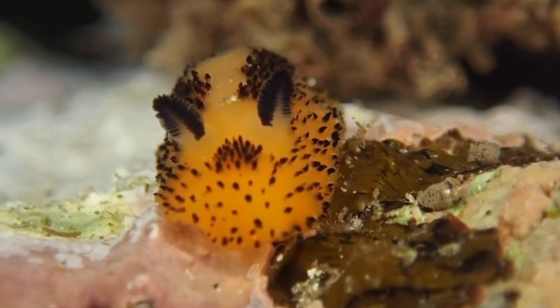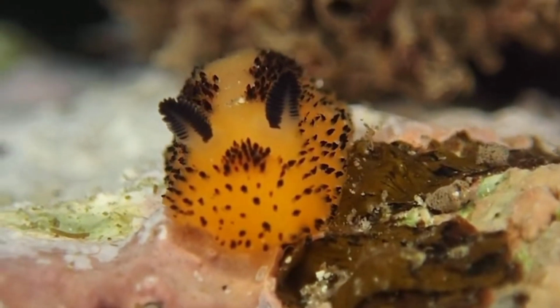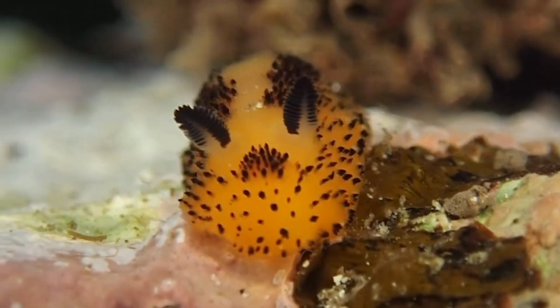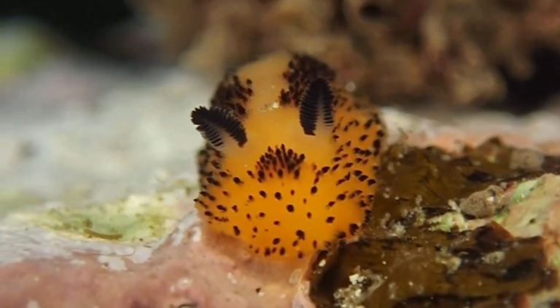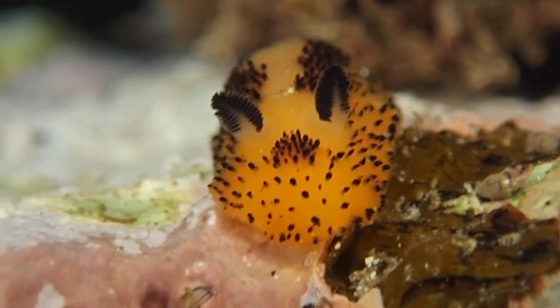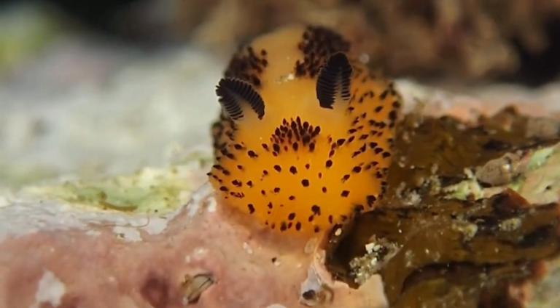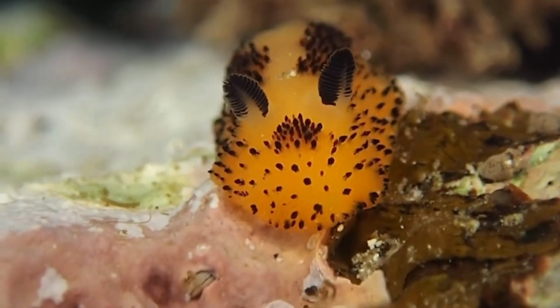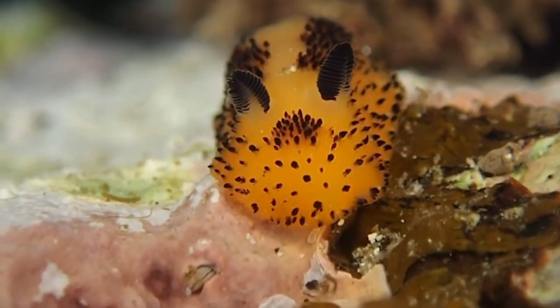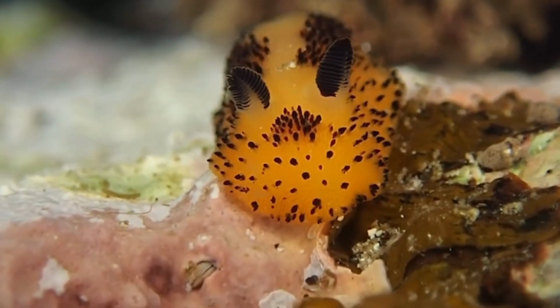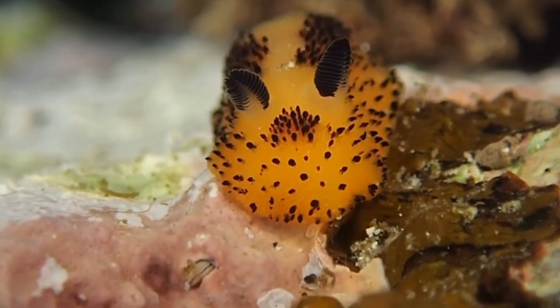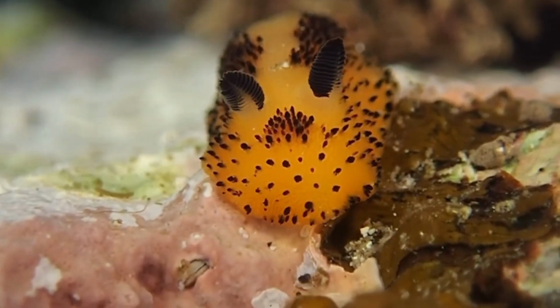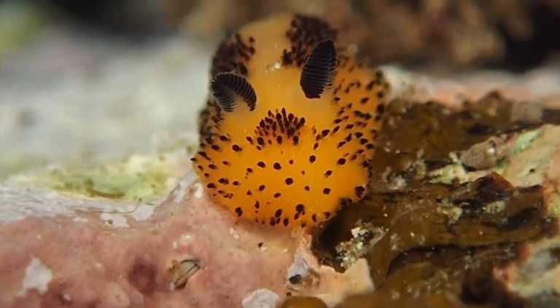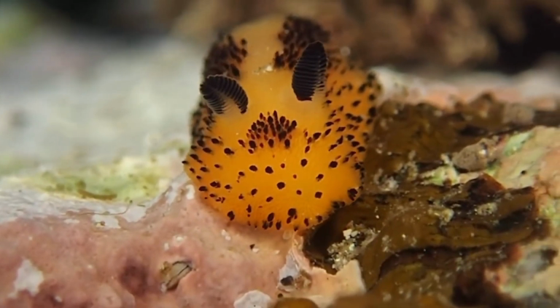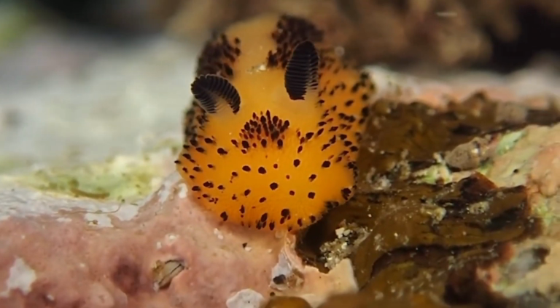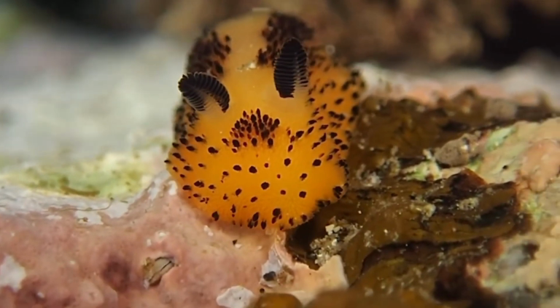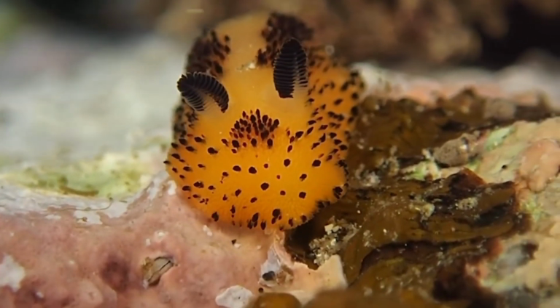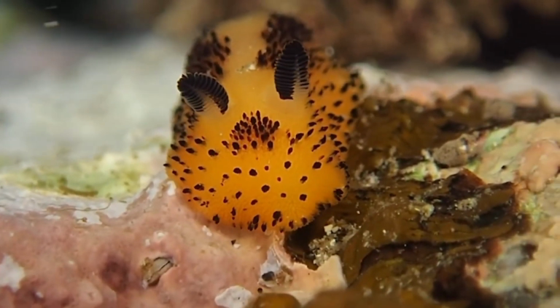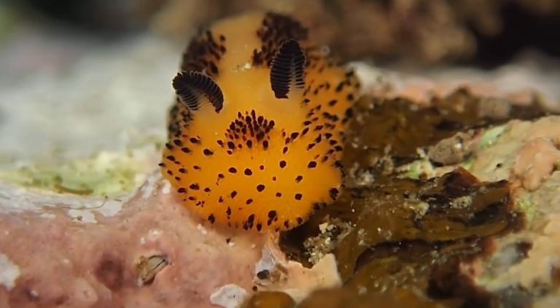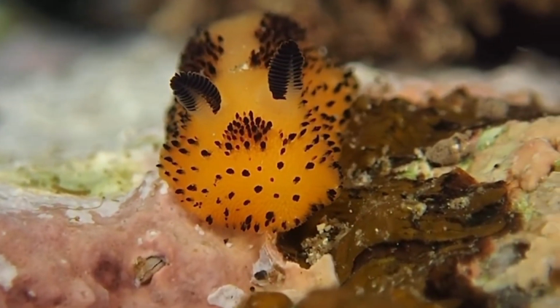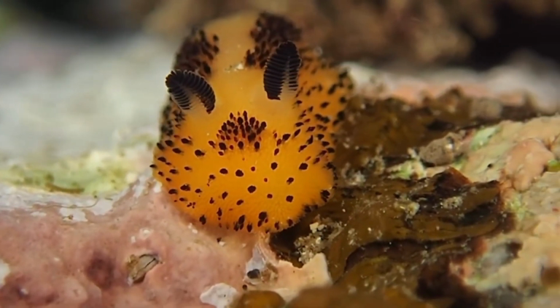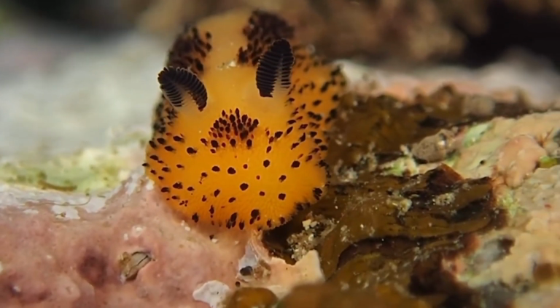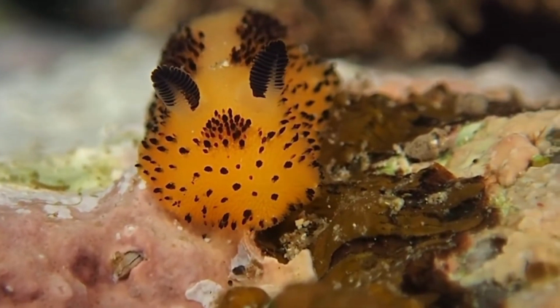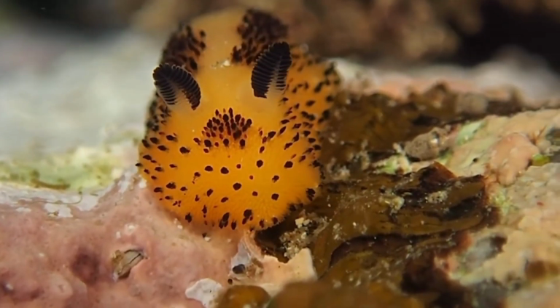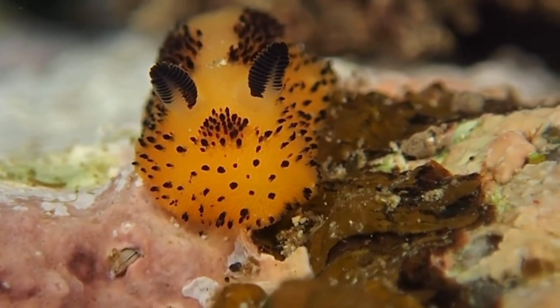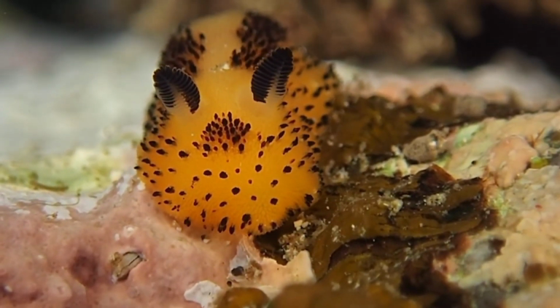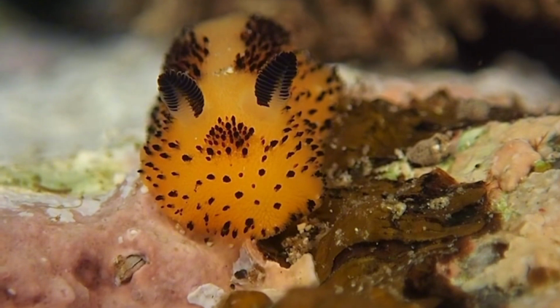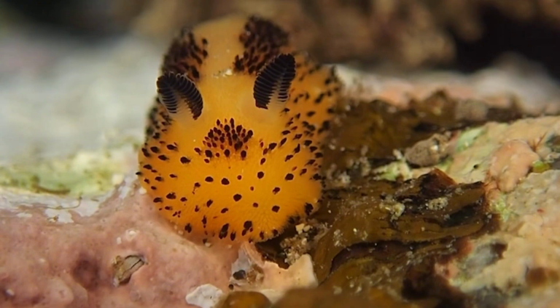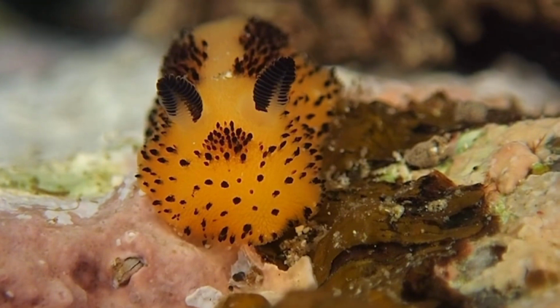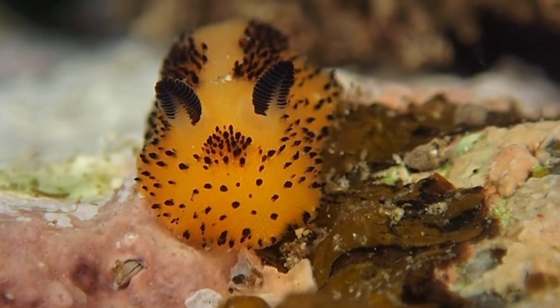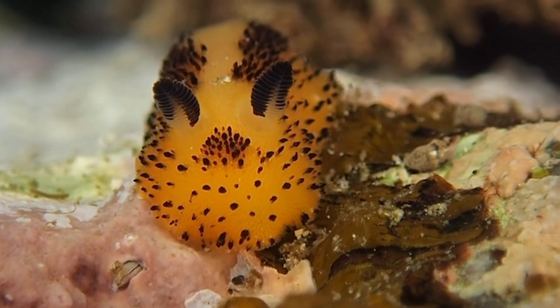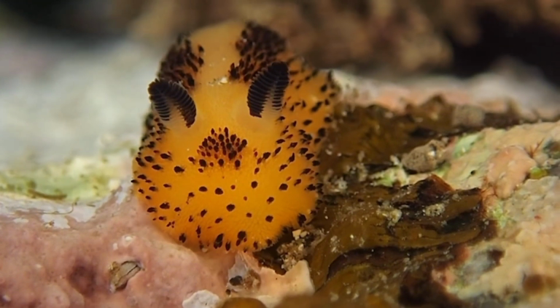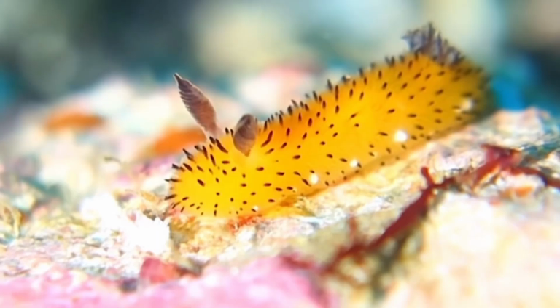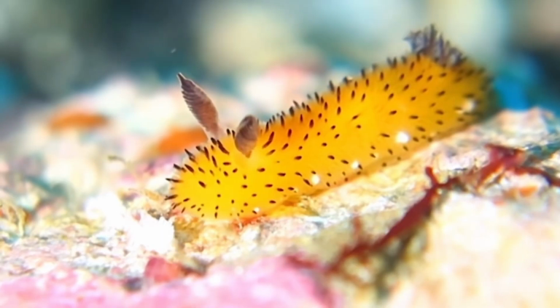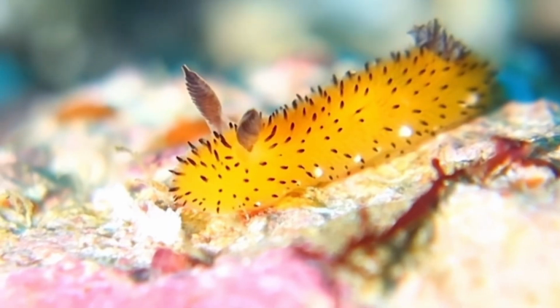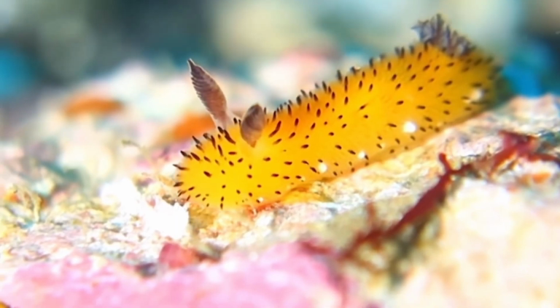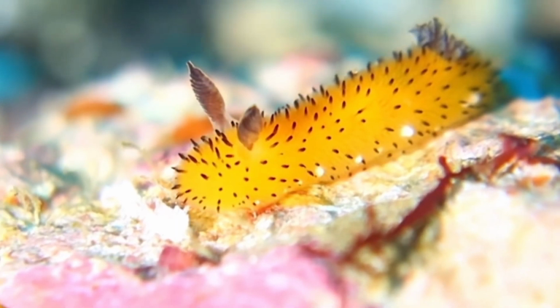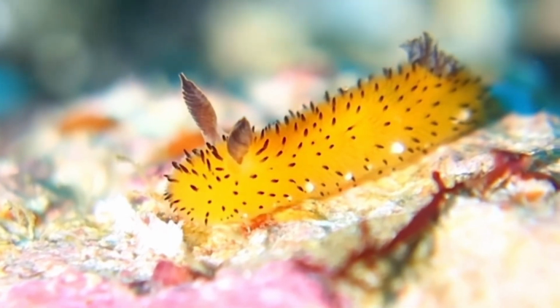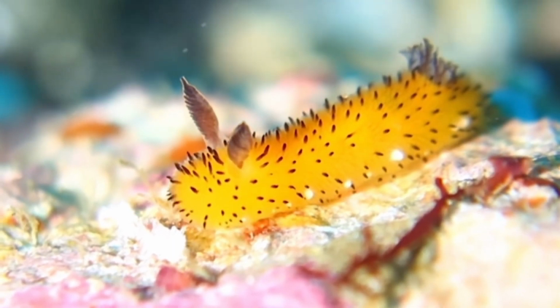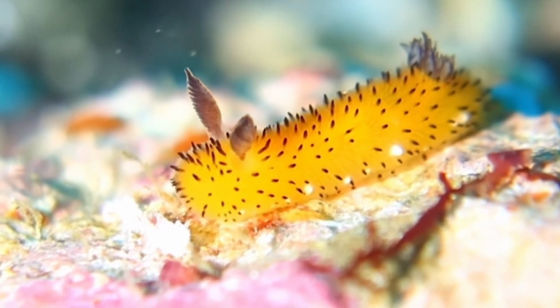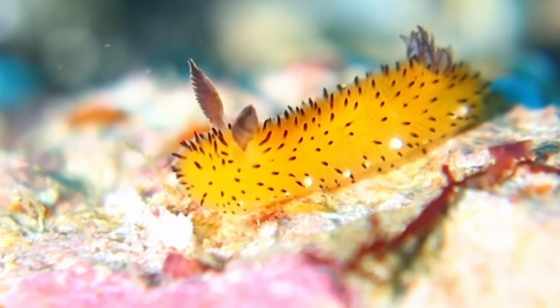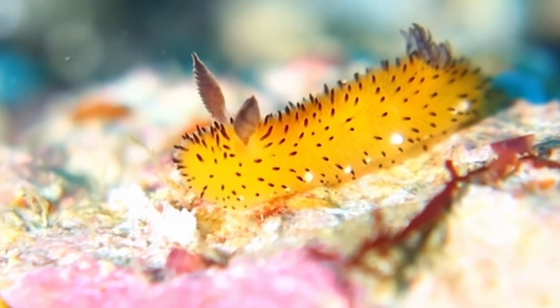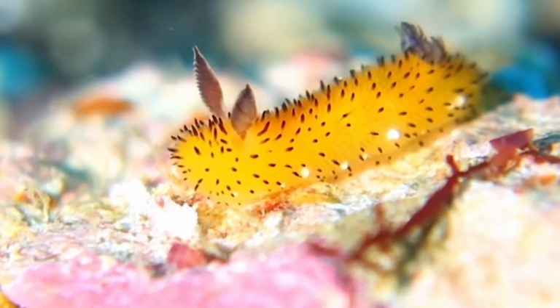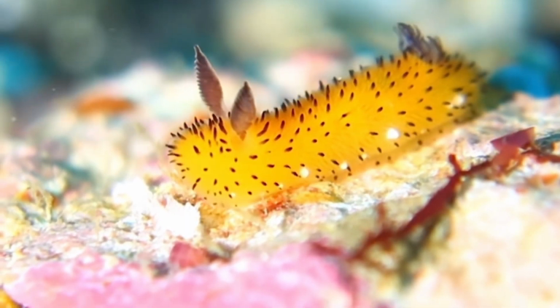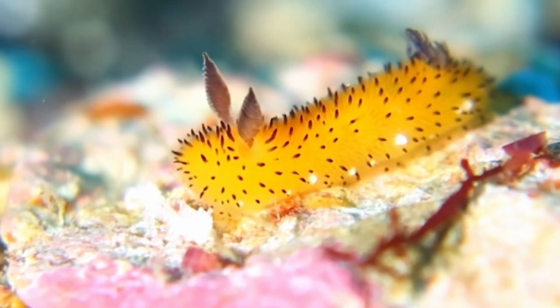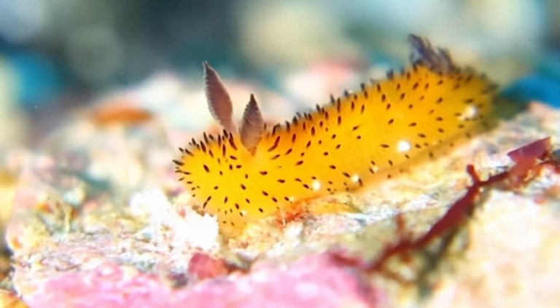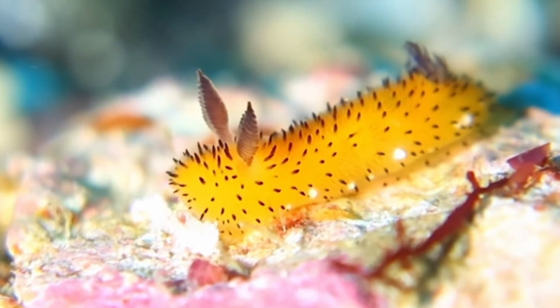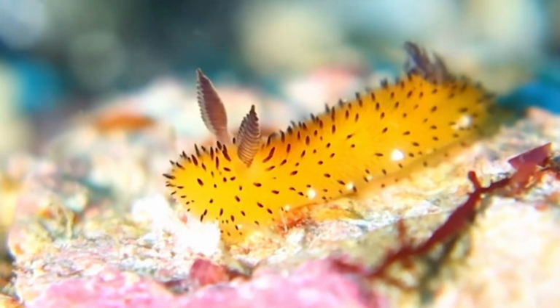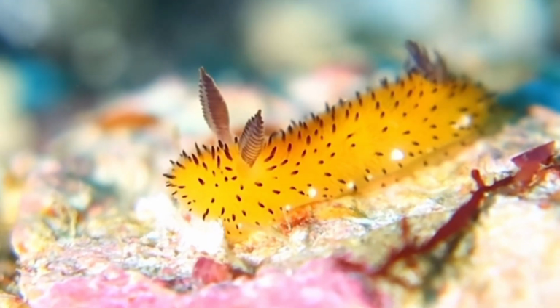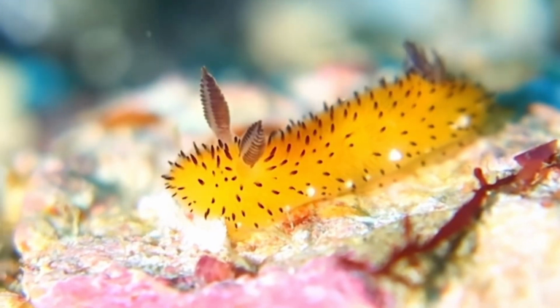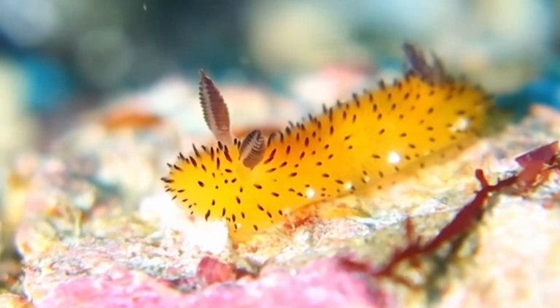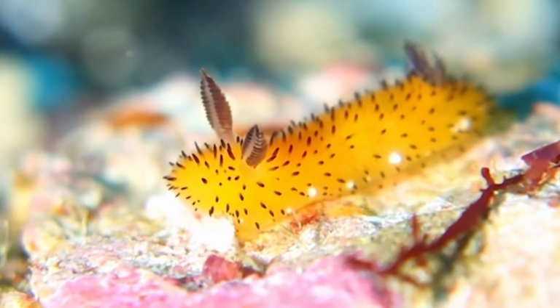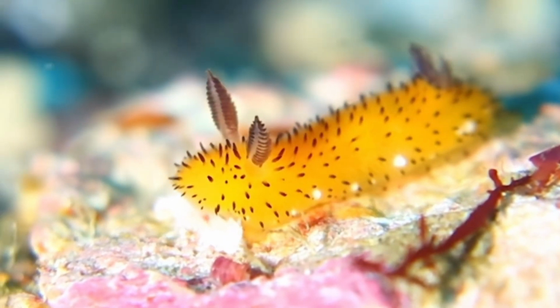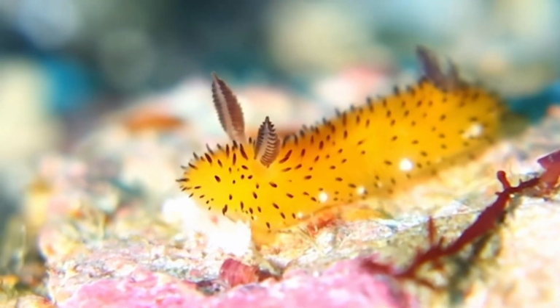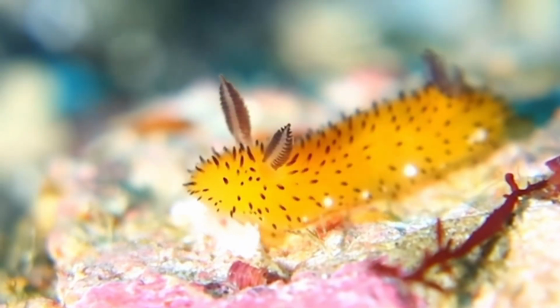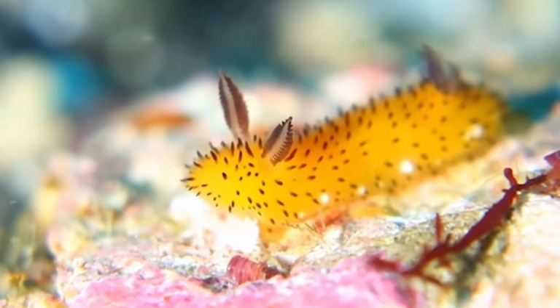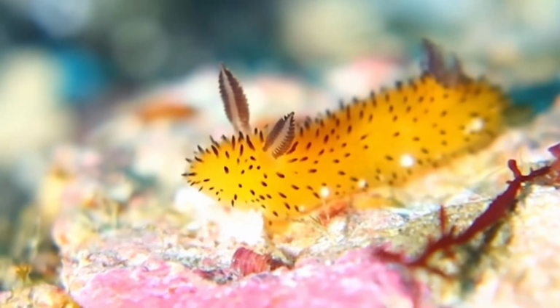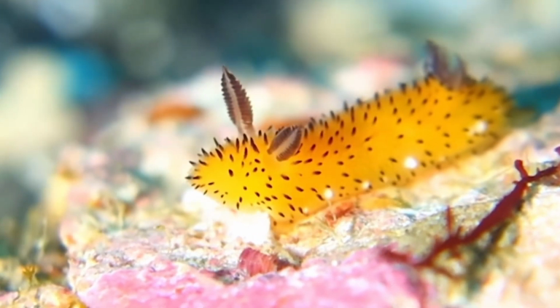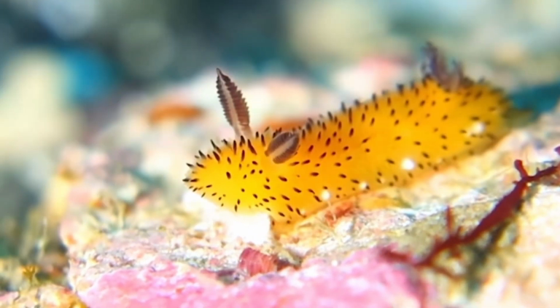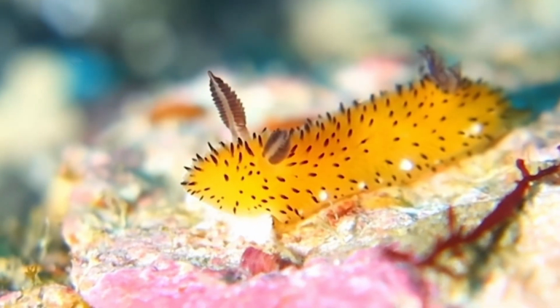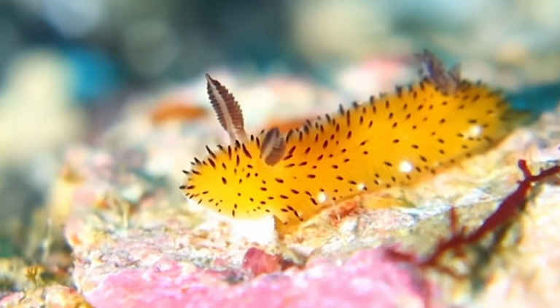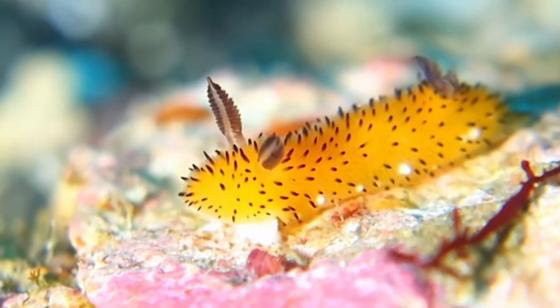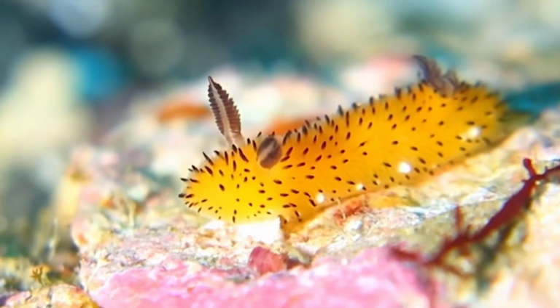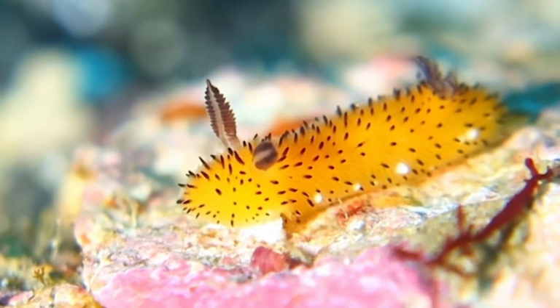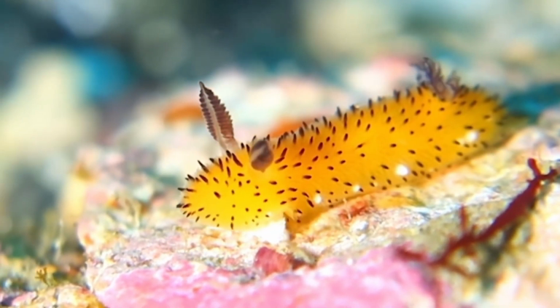They can be white, yellow, or even brown. And the patterns on their body help them blend in with their environment.